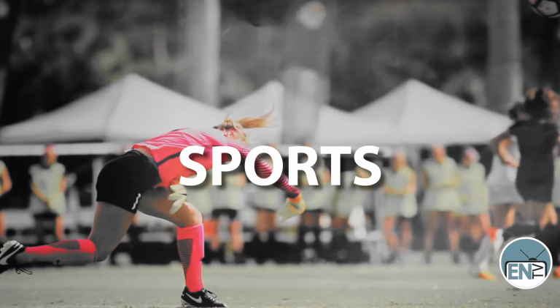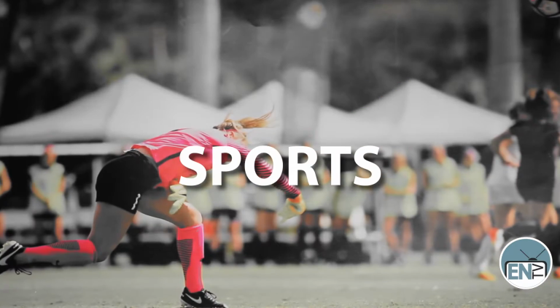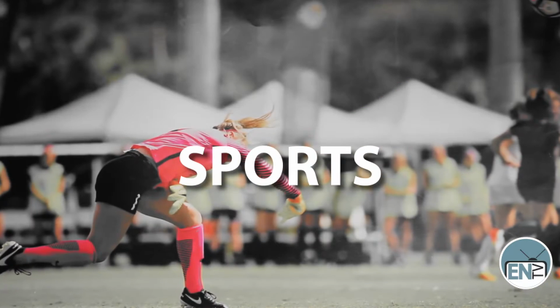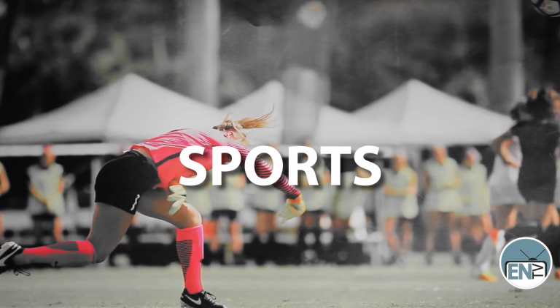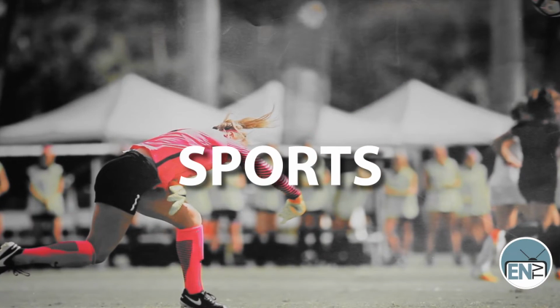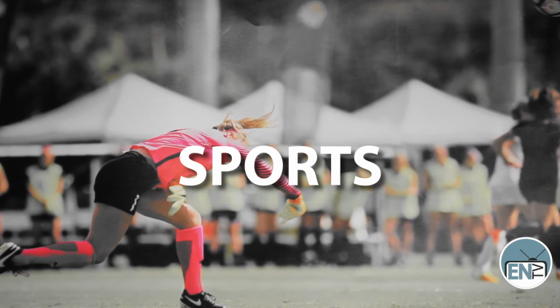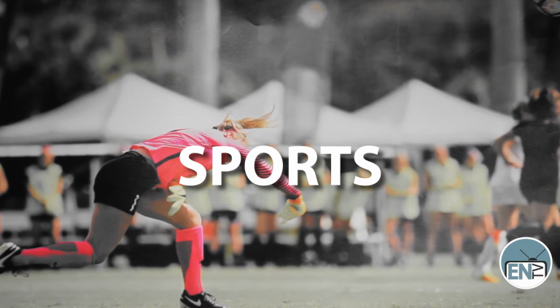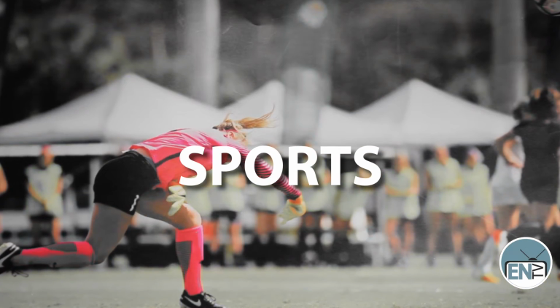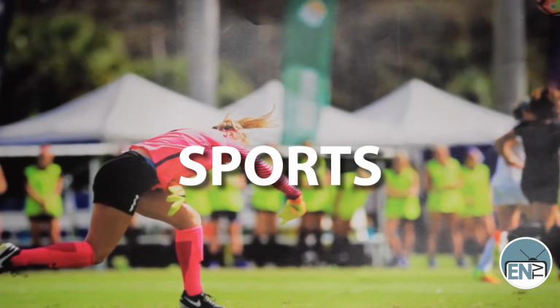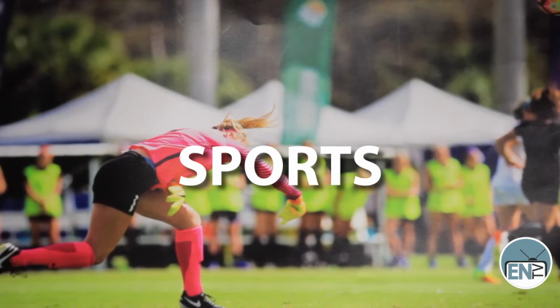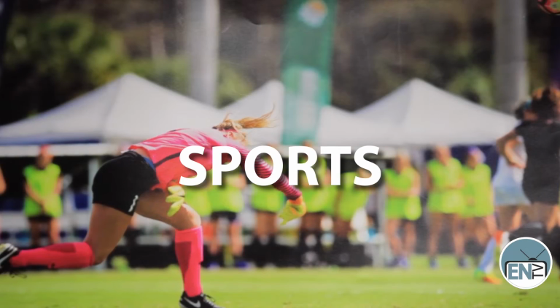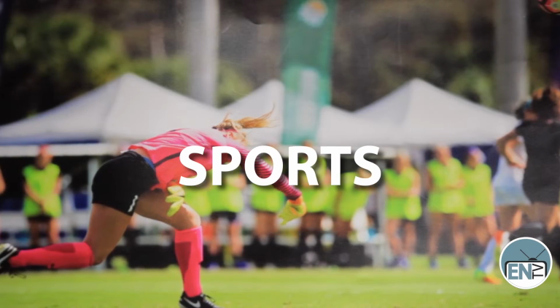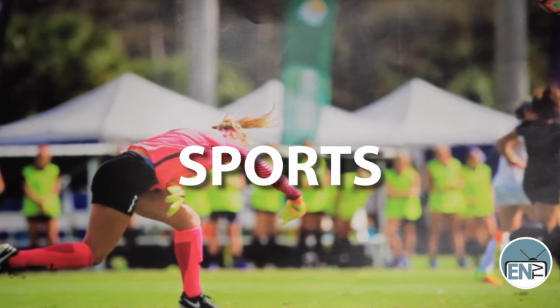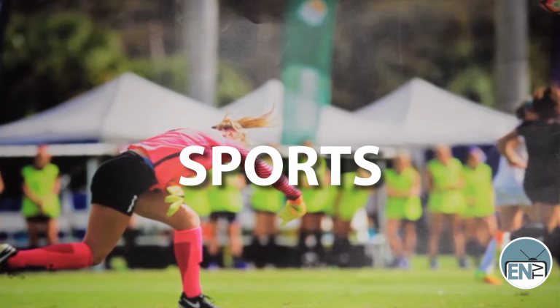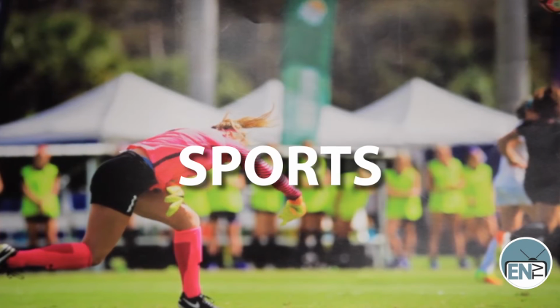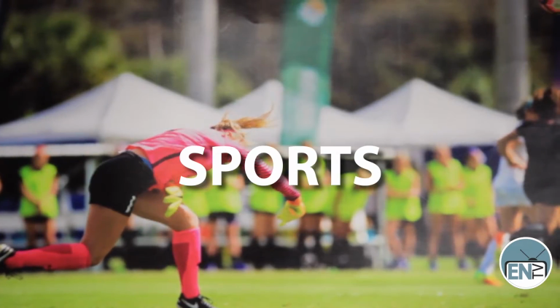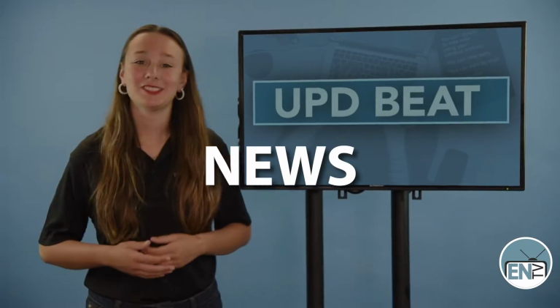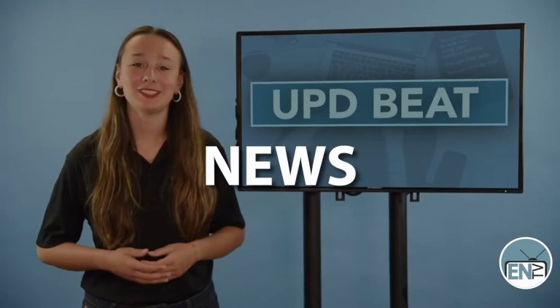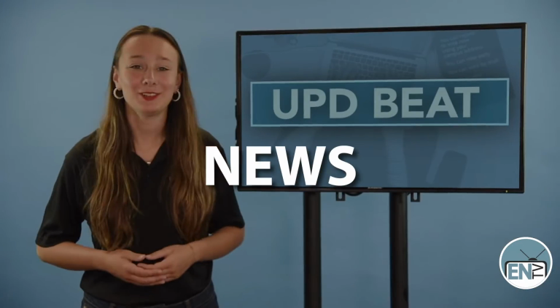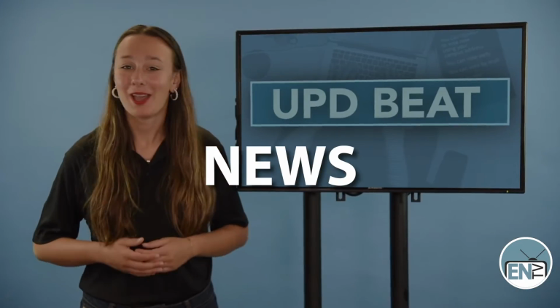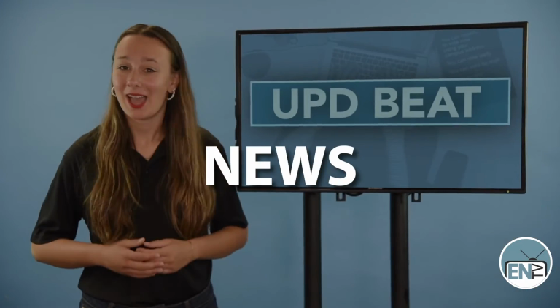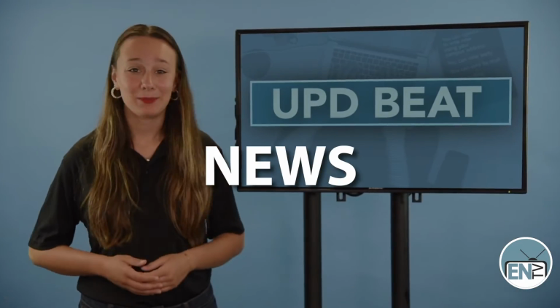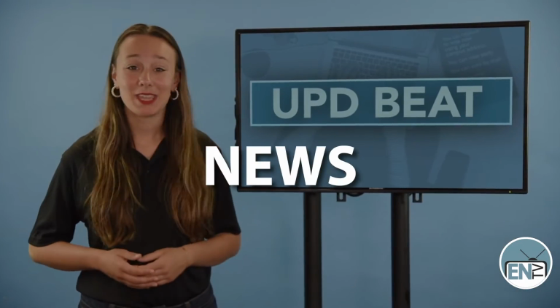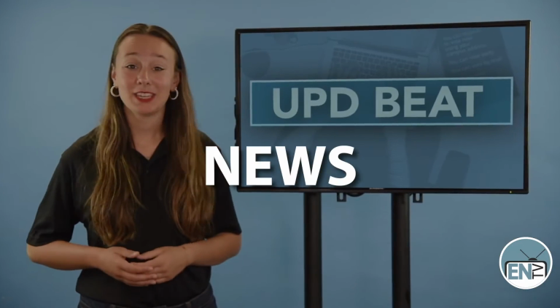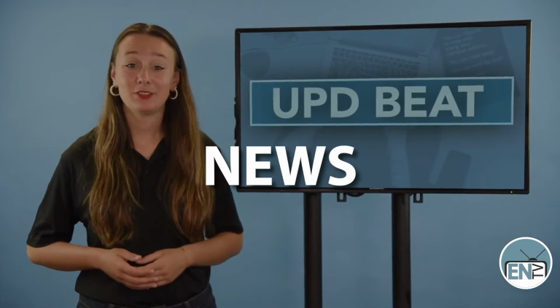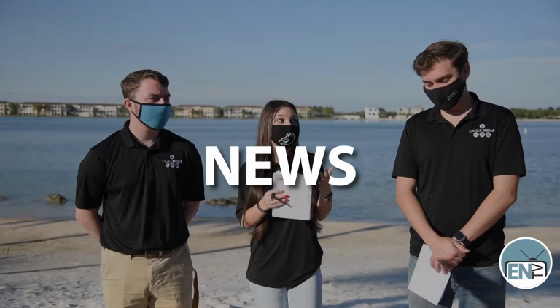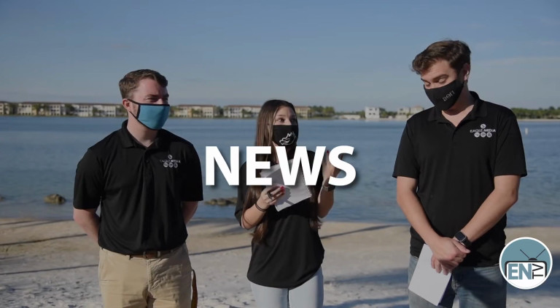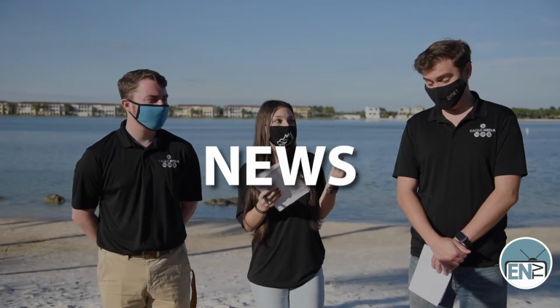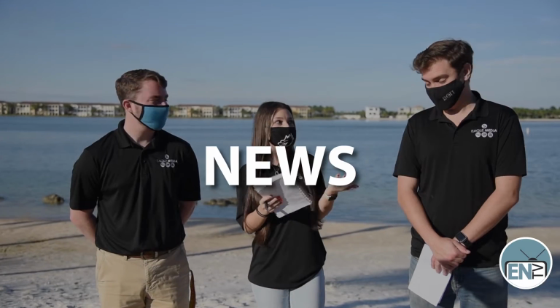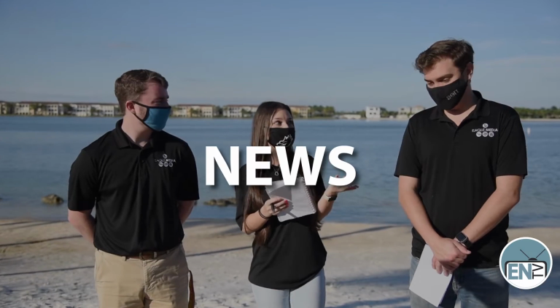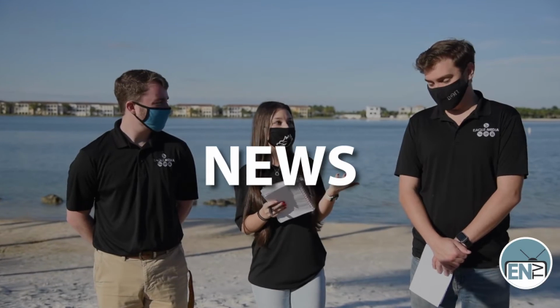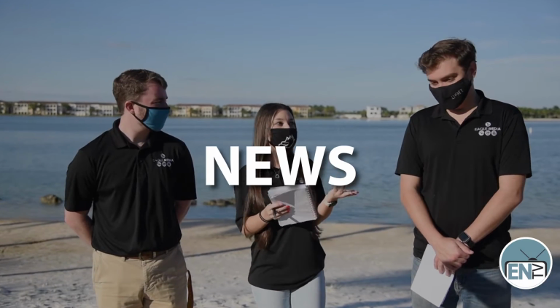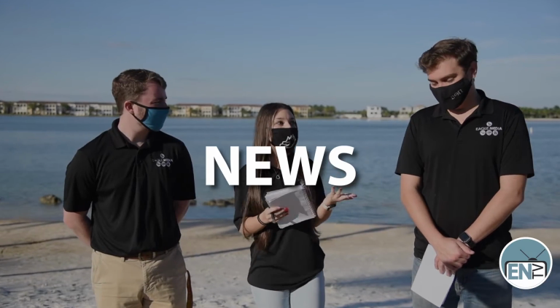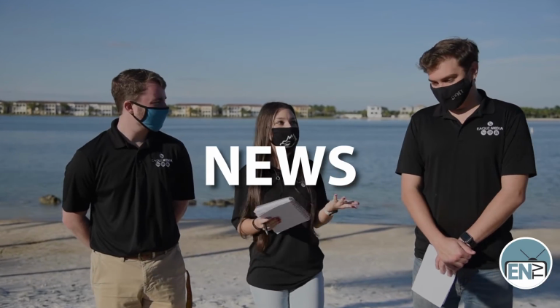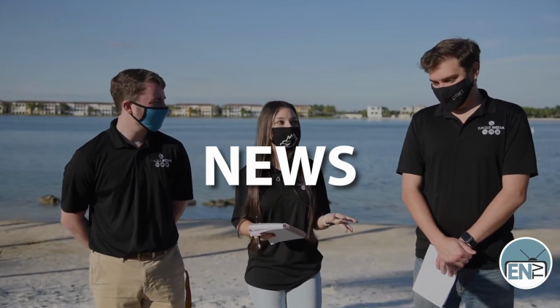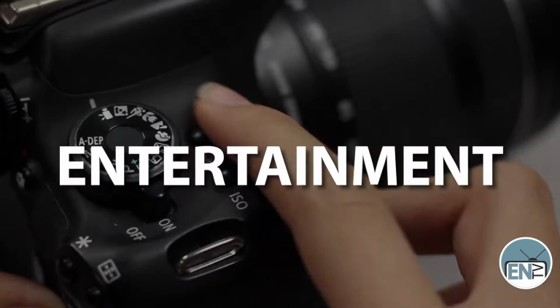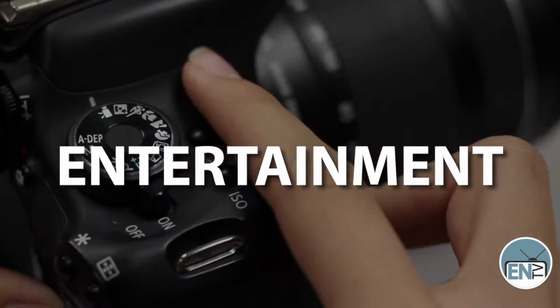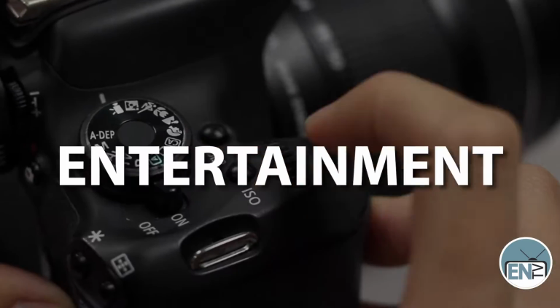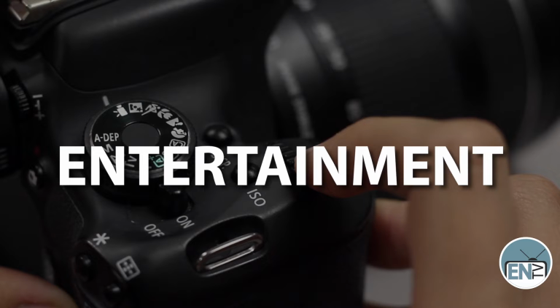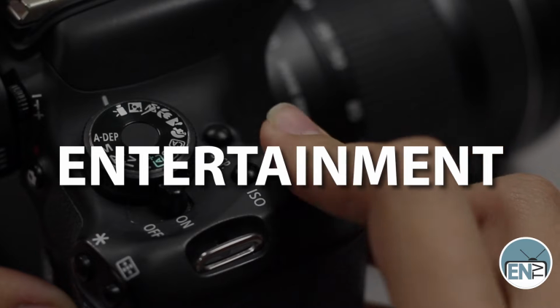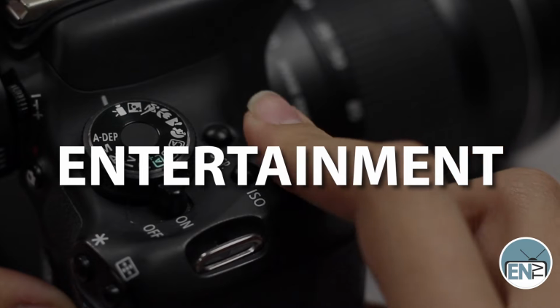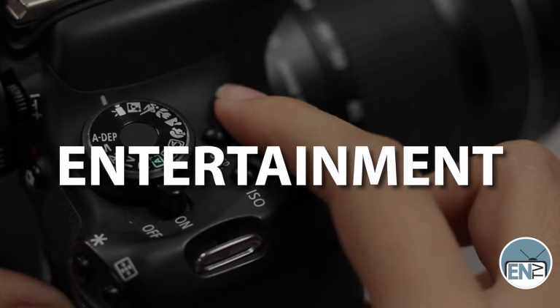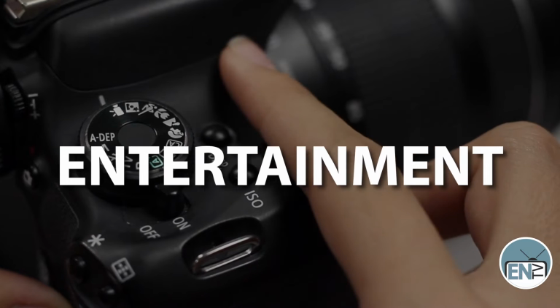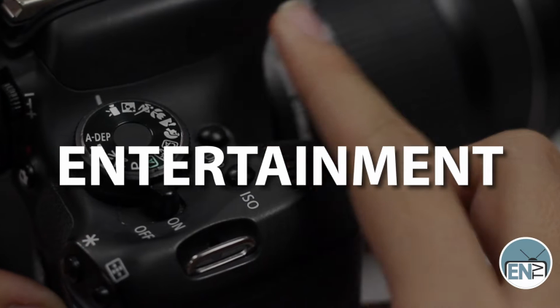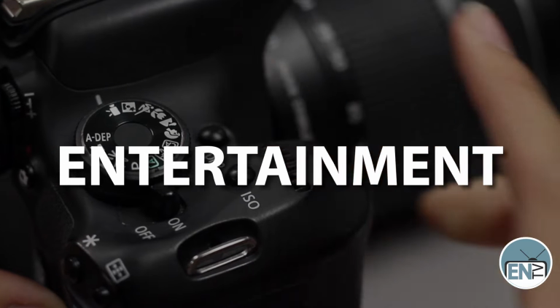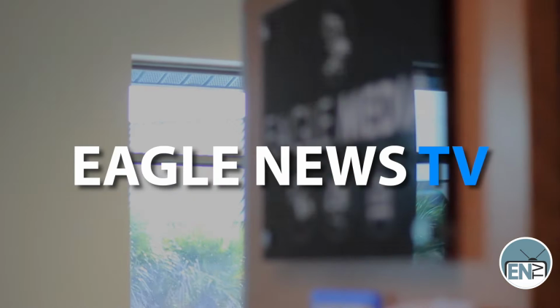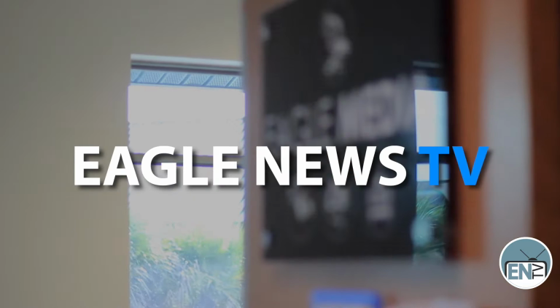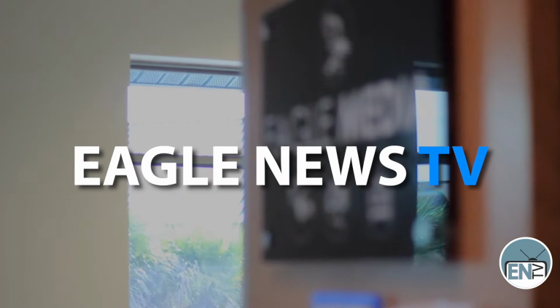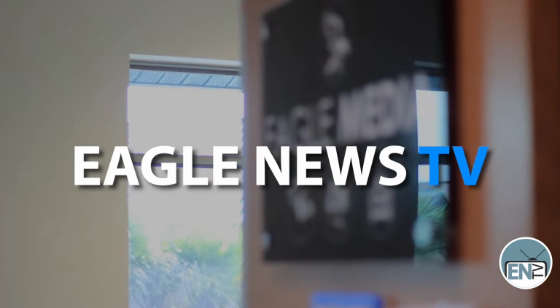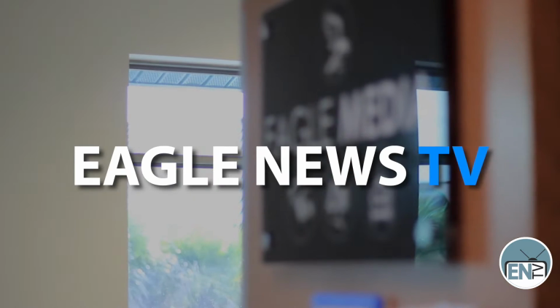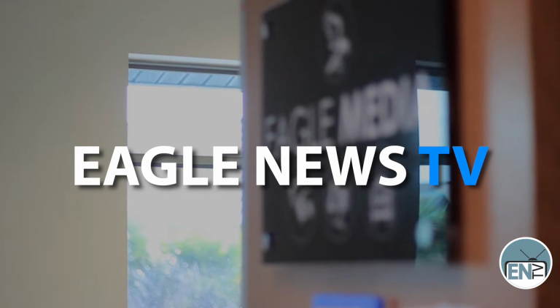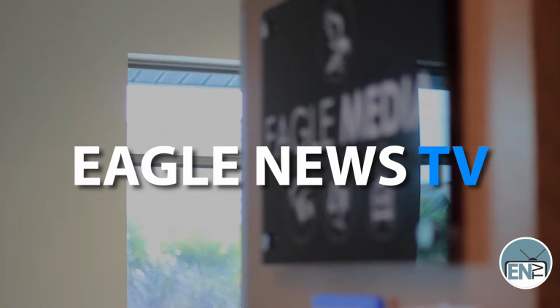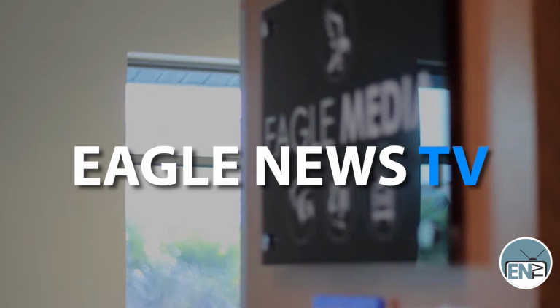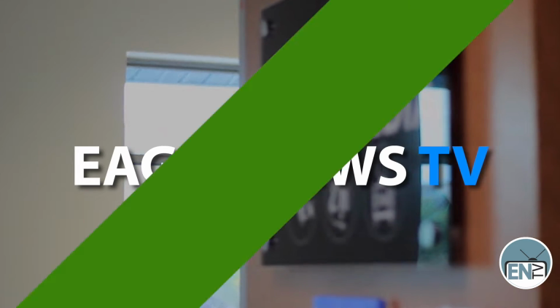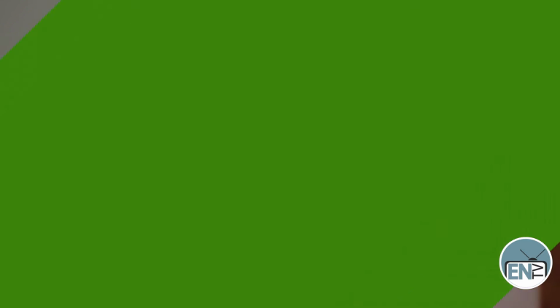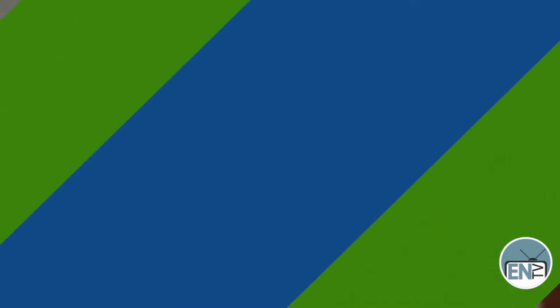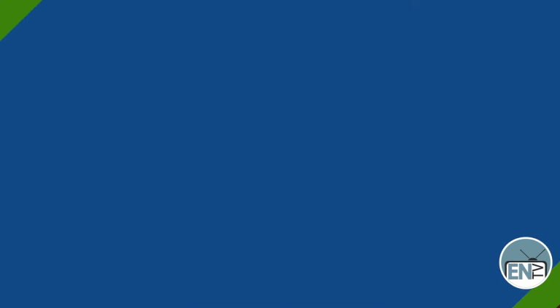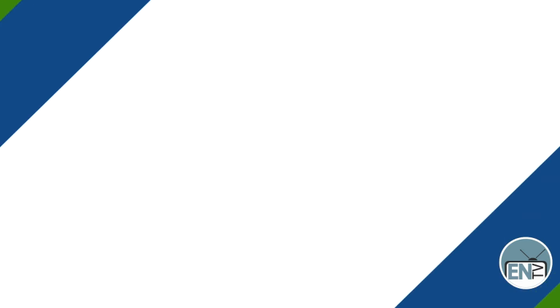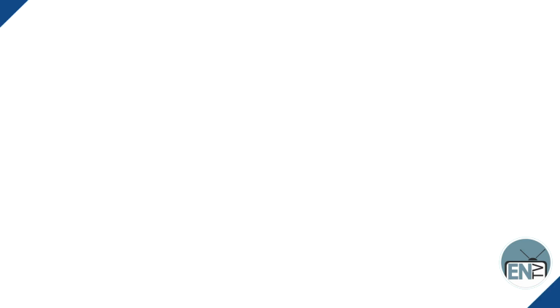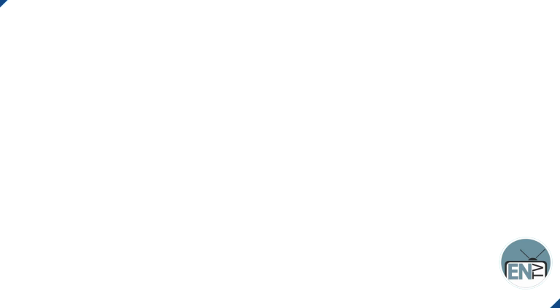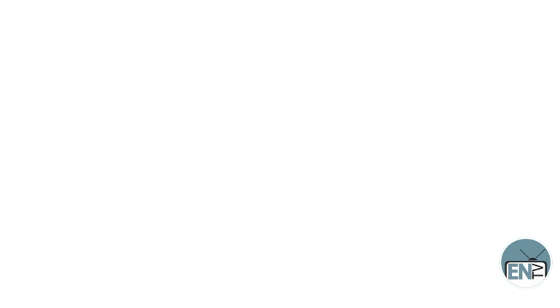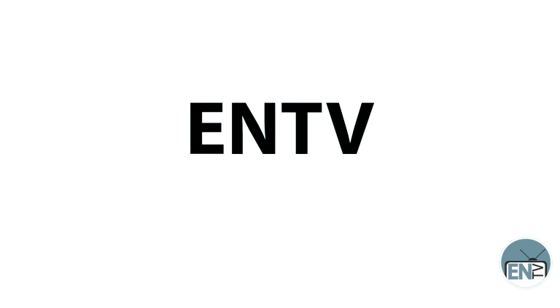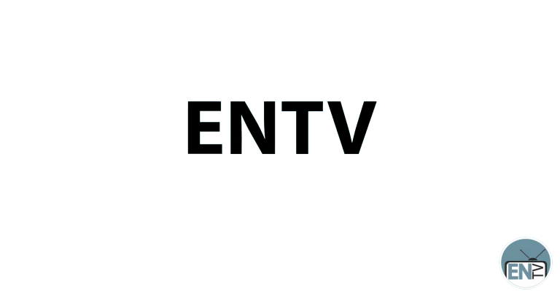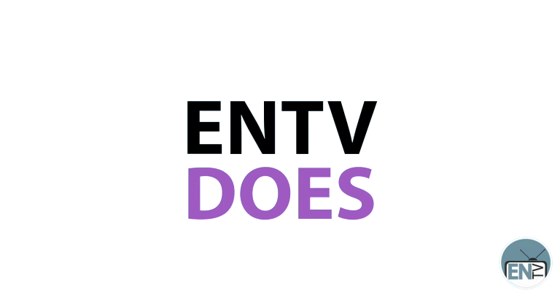This week I'm your host Sarah Mason. You're watching ENTV Now.